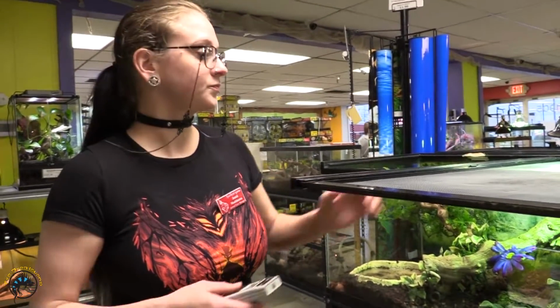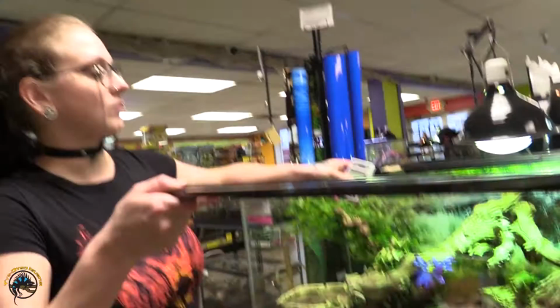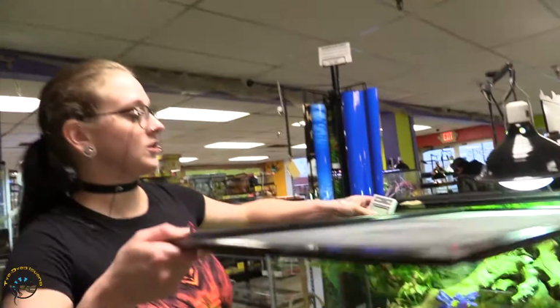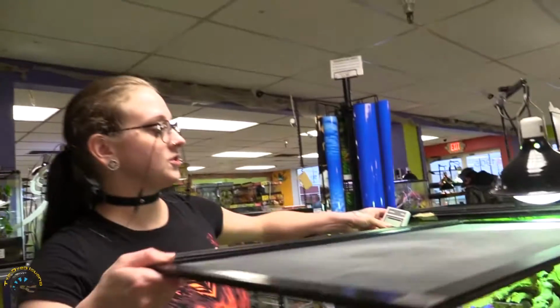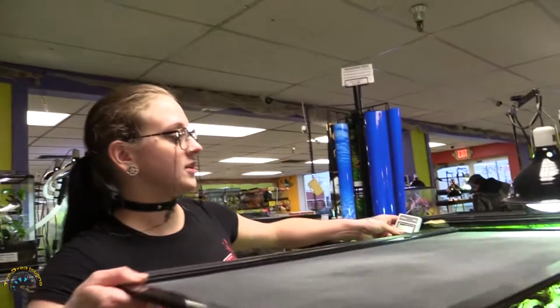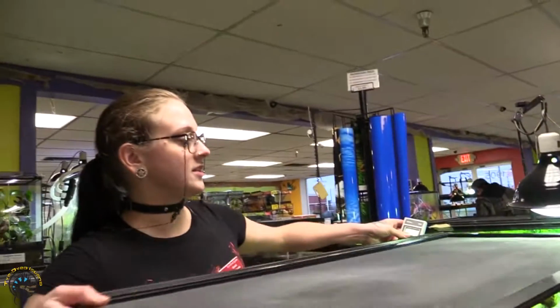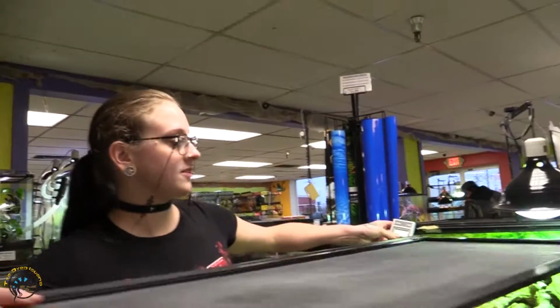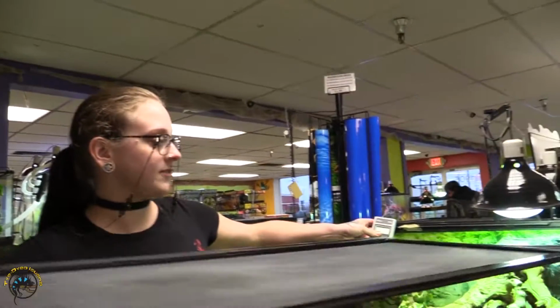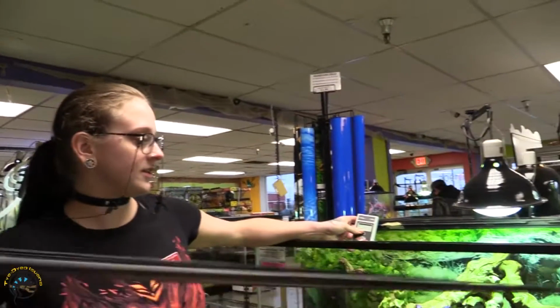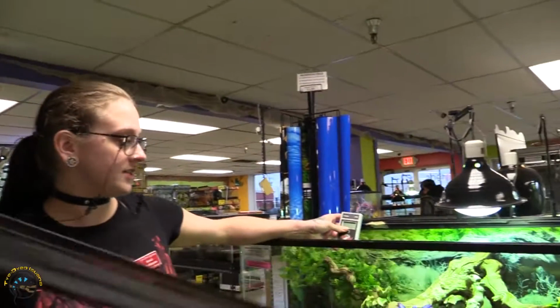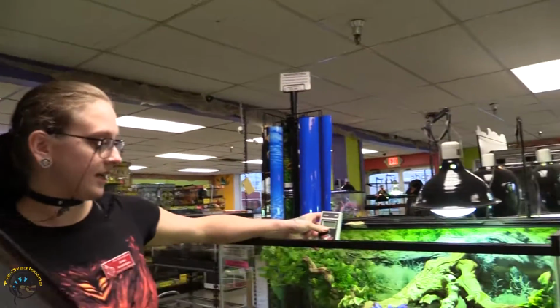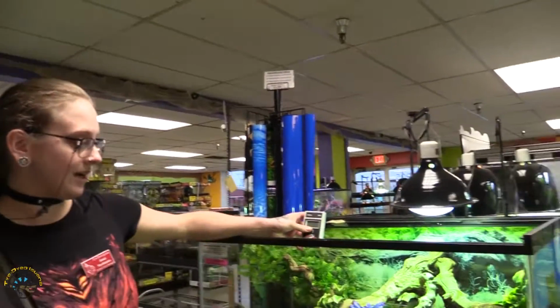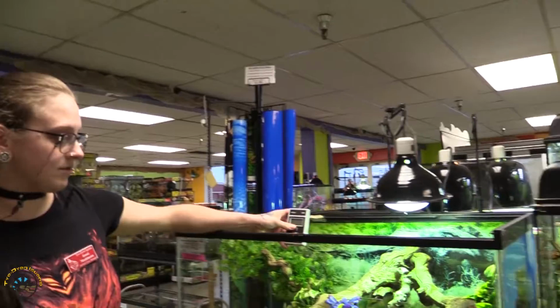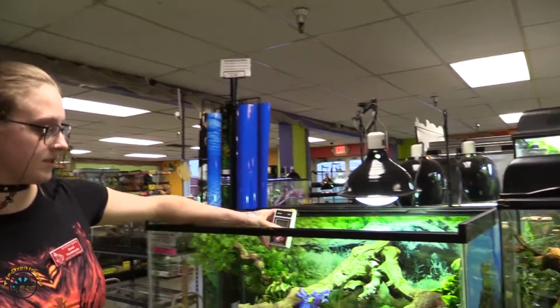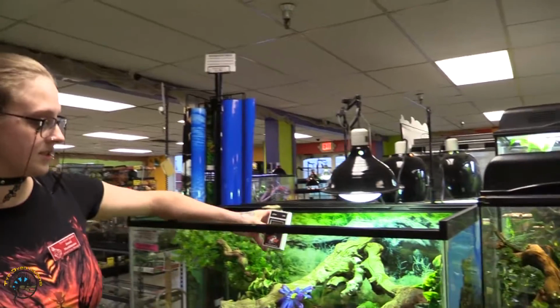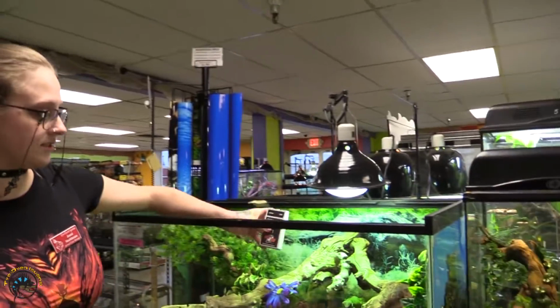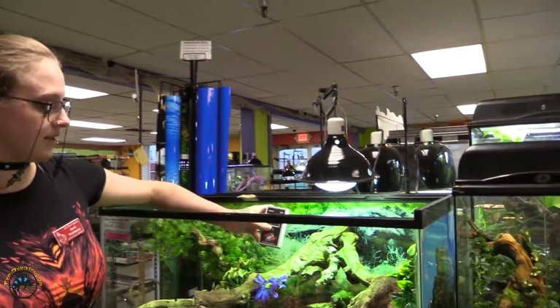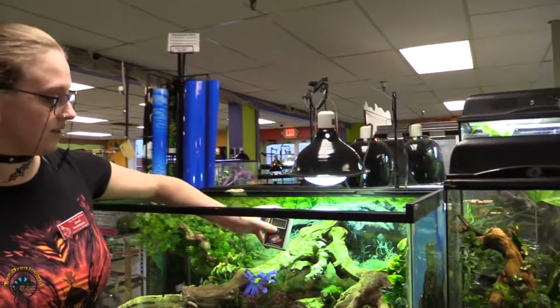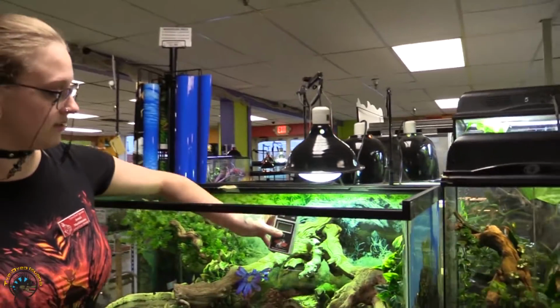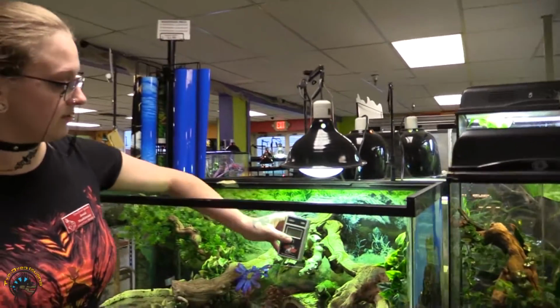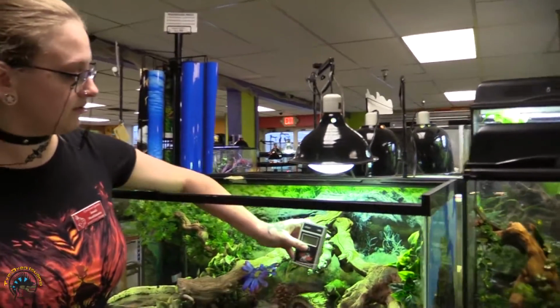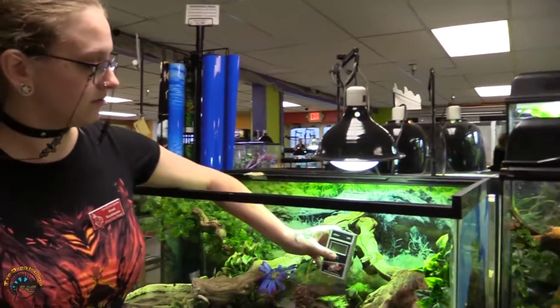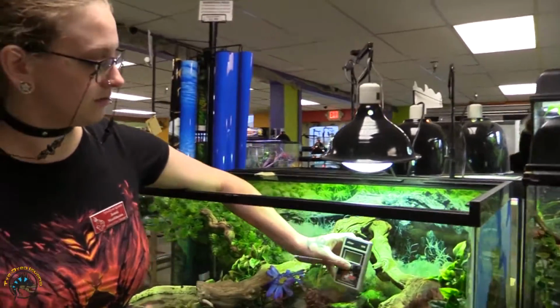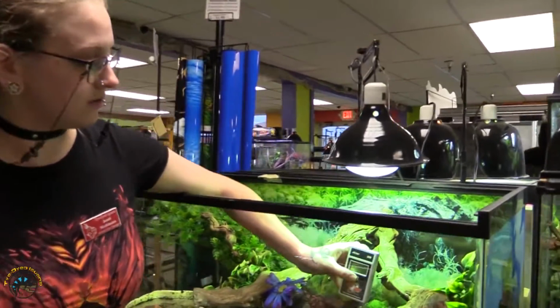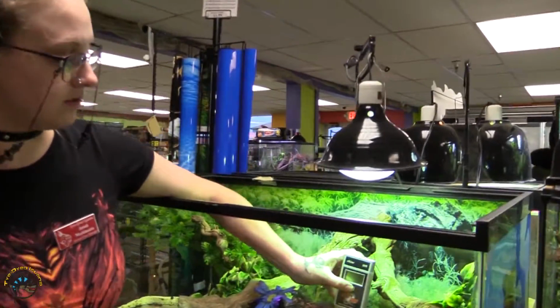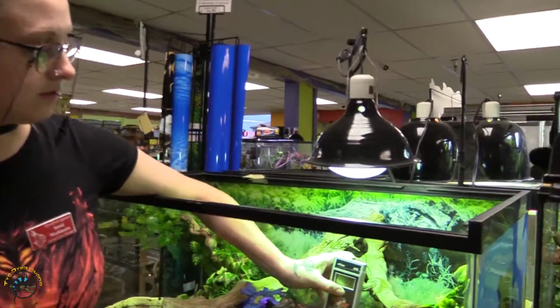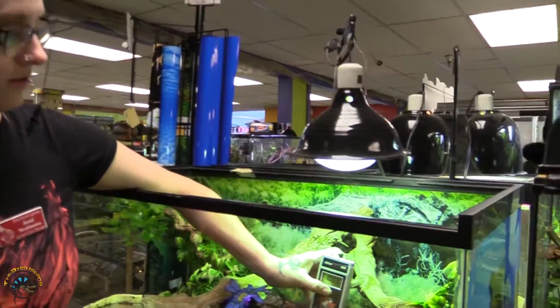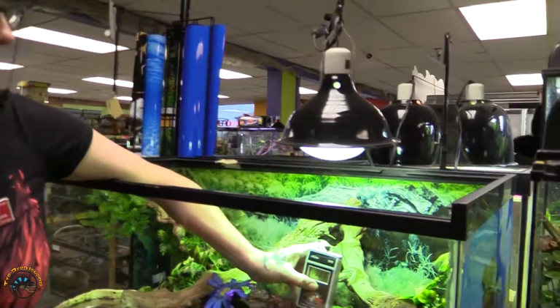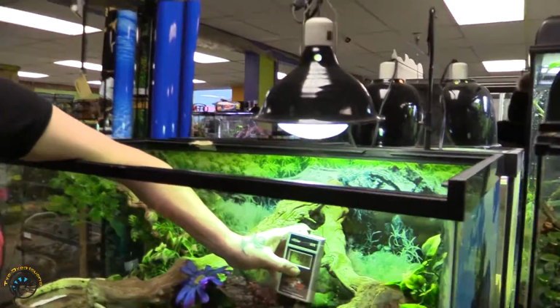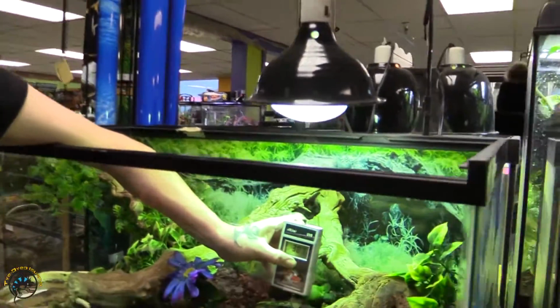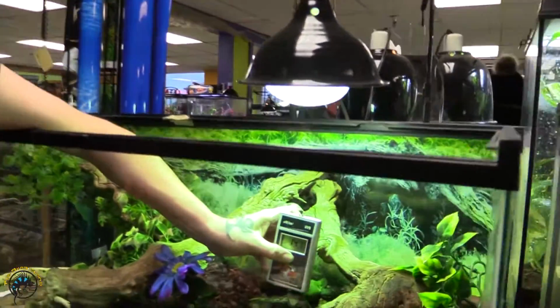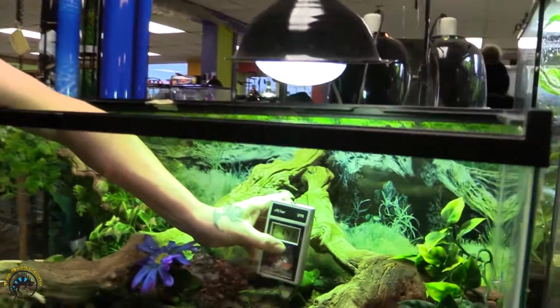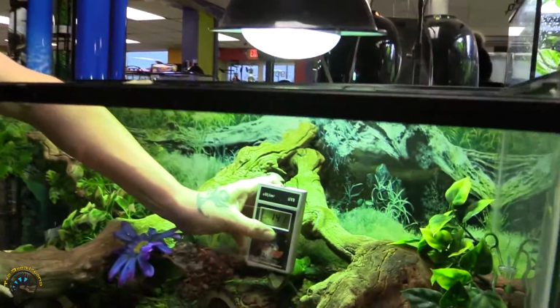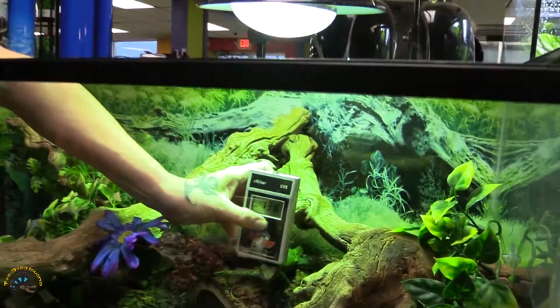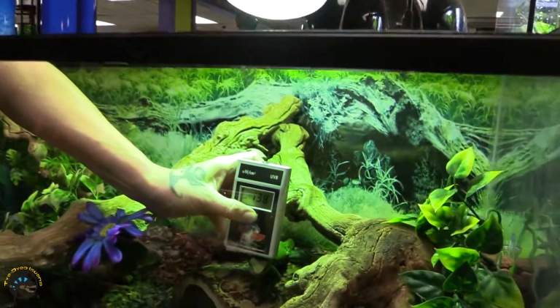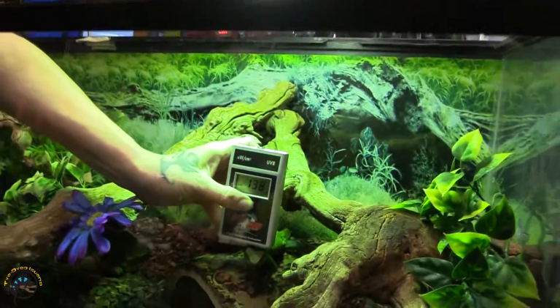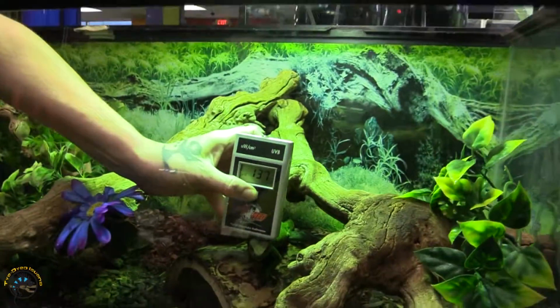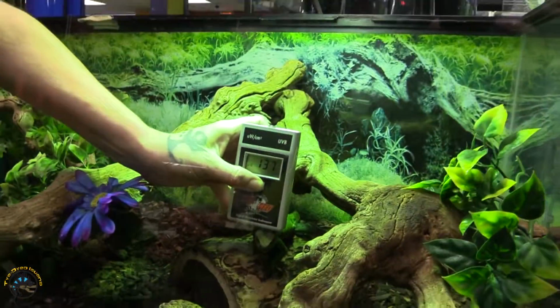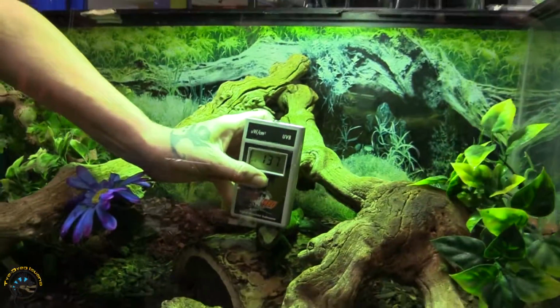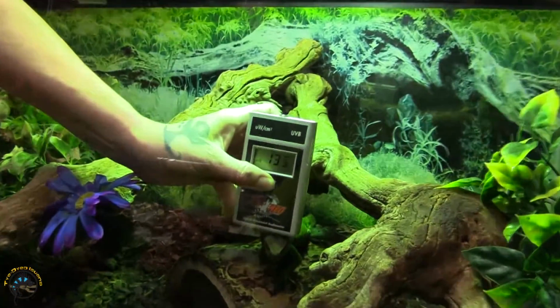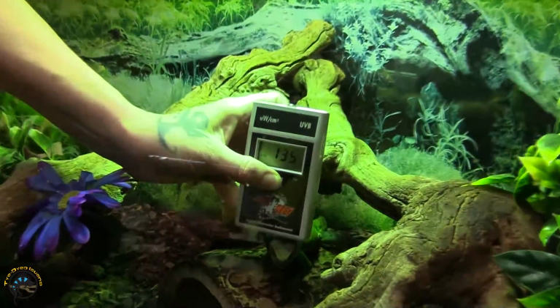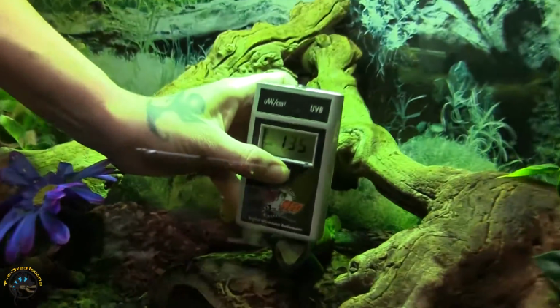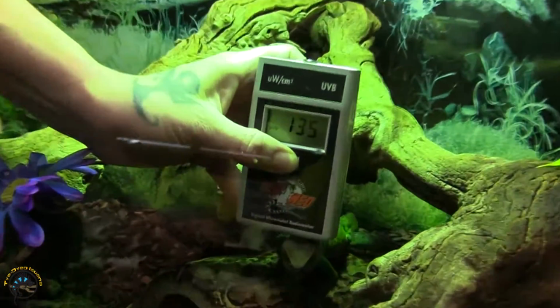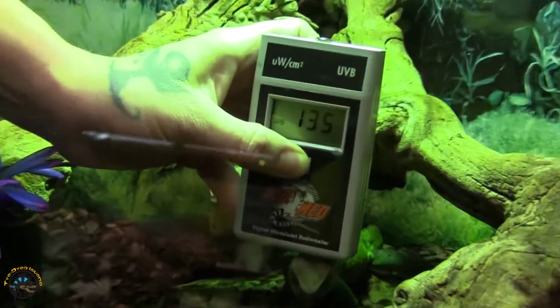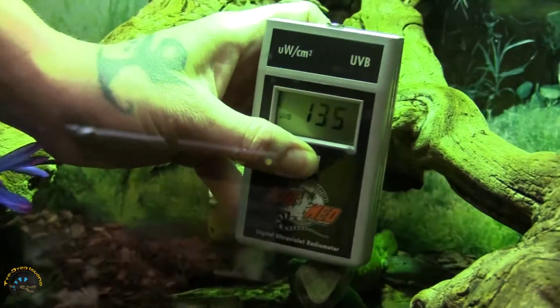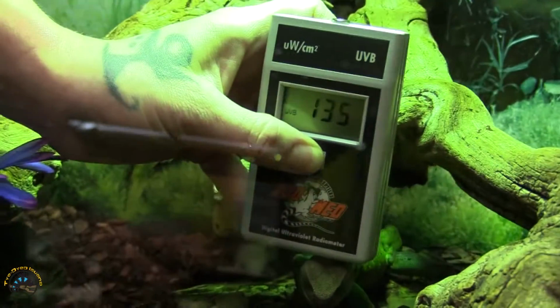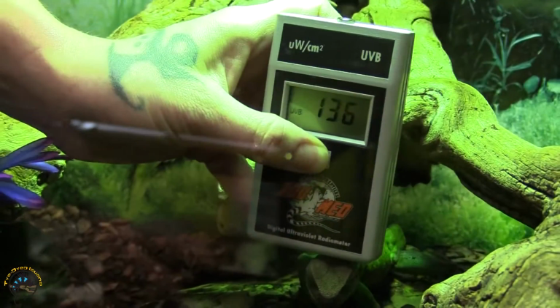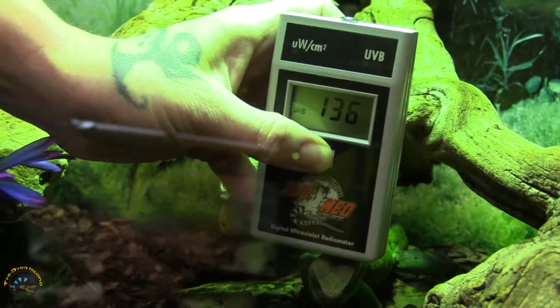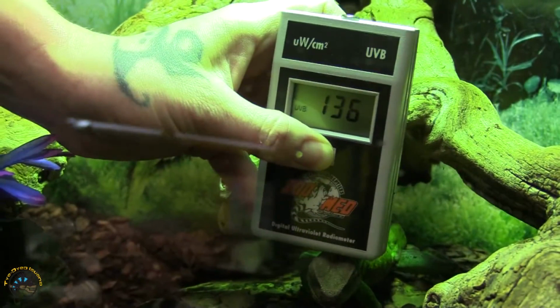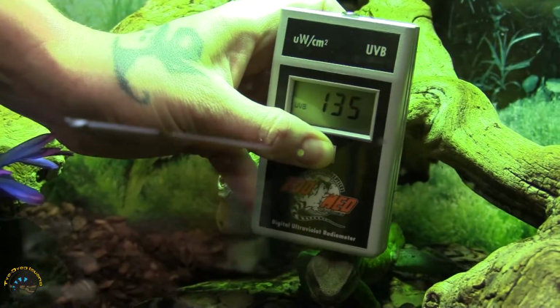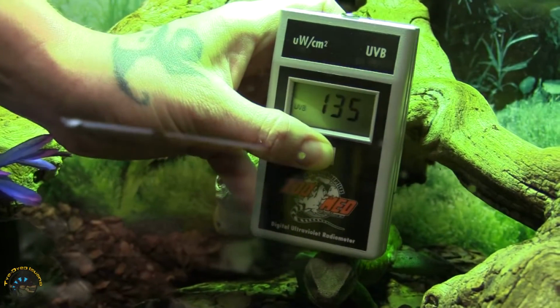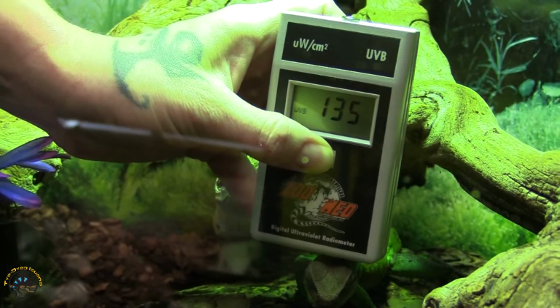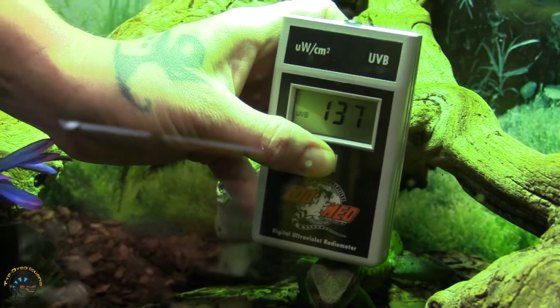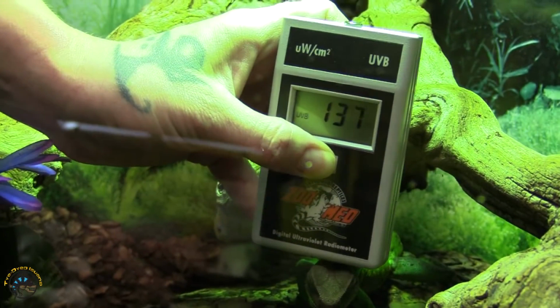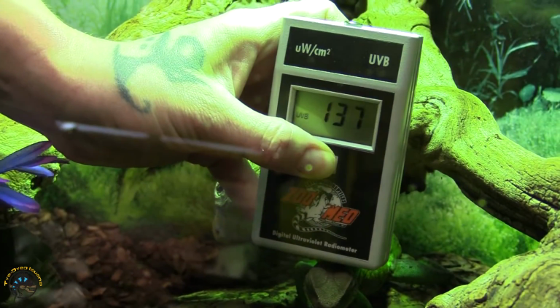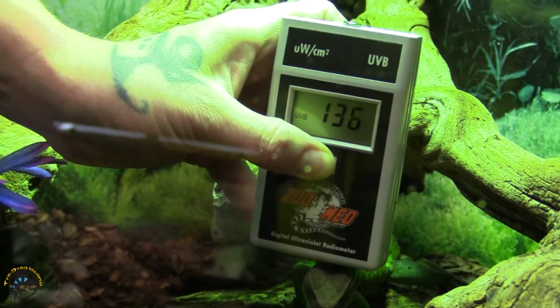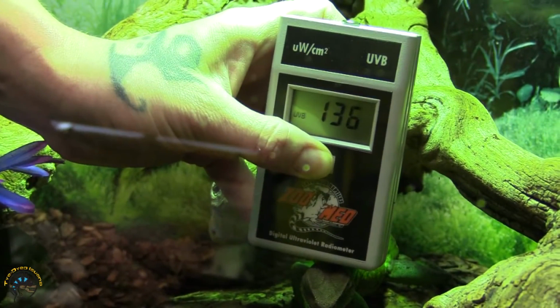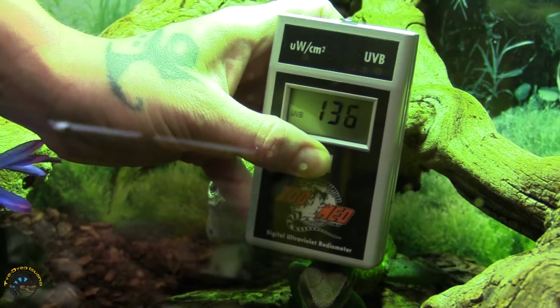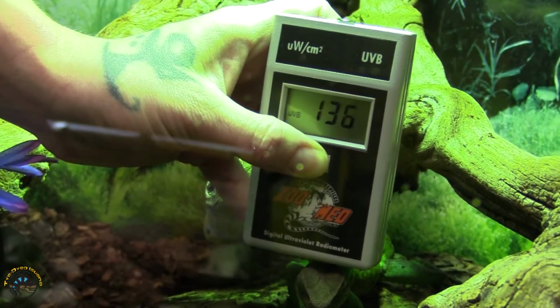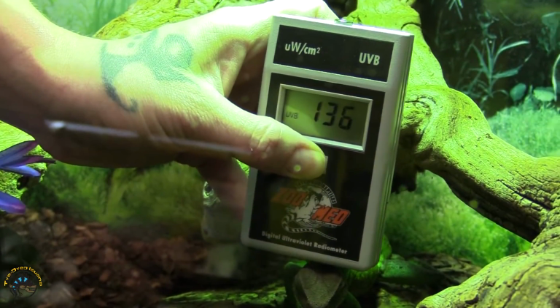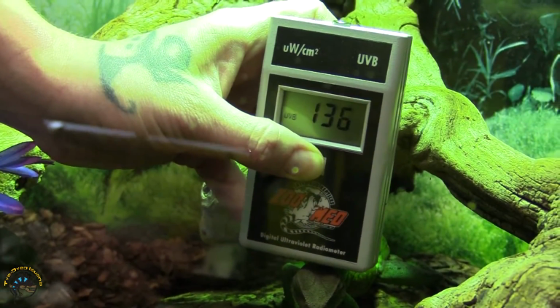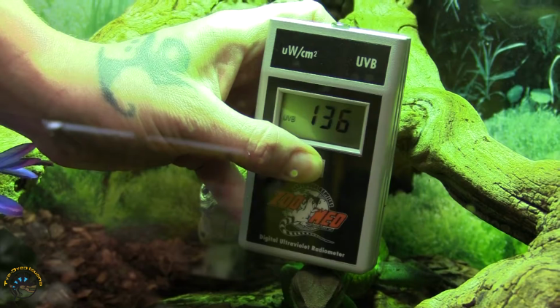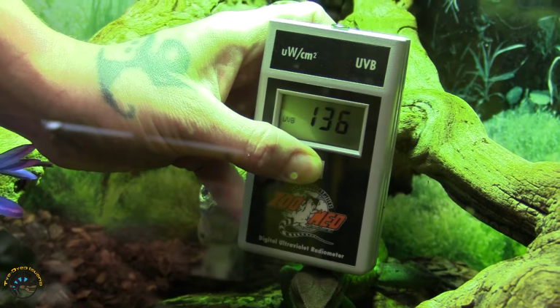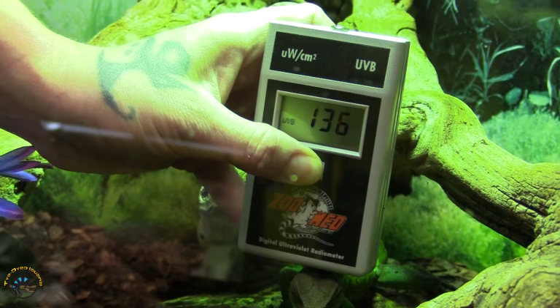Watch this — if I take out this lid, see how much of a big difference that makes.